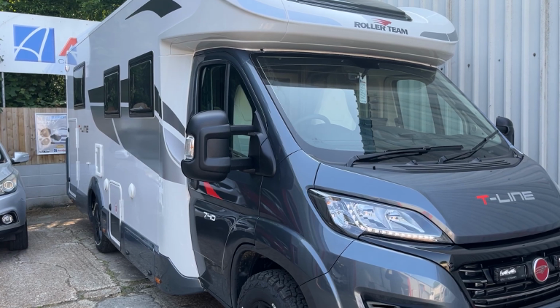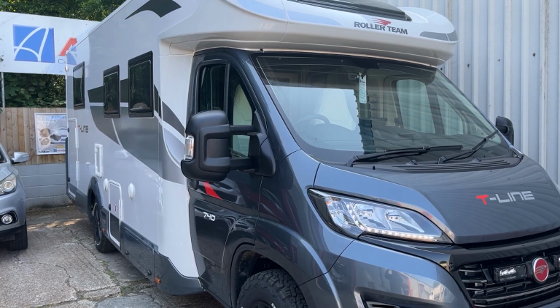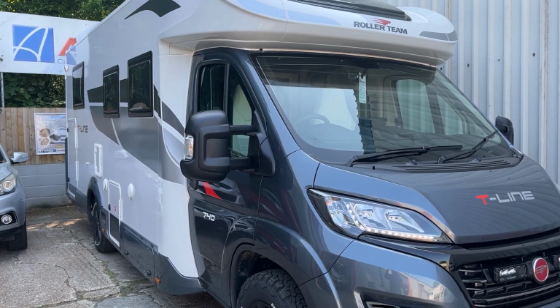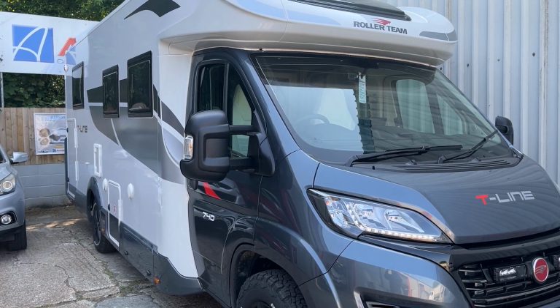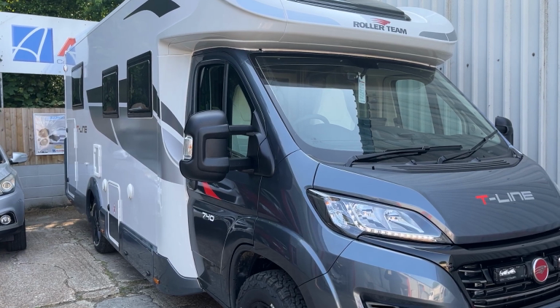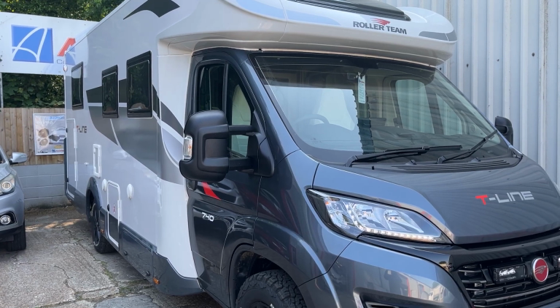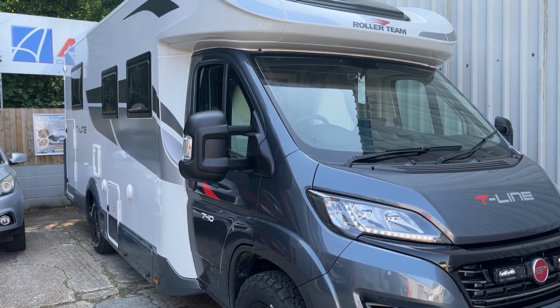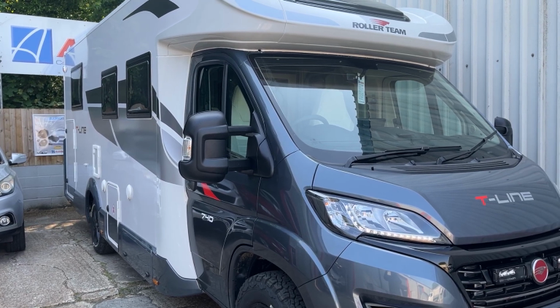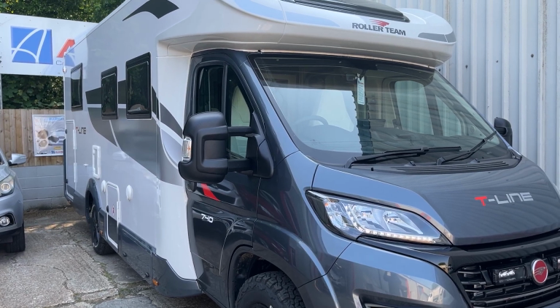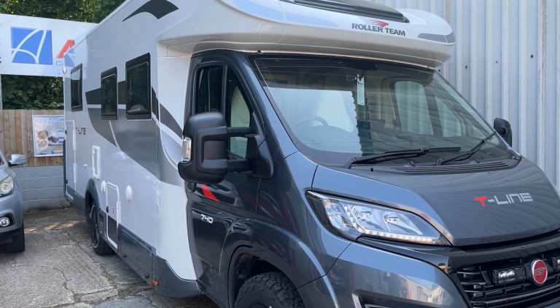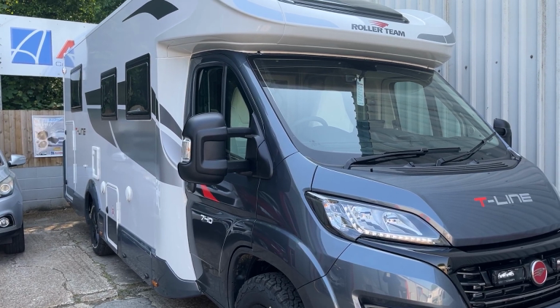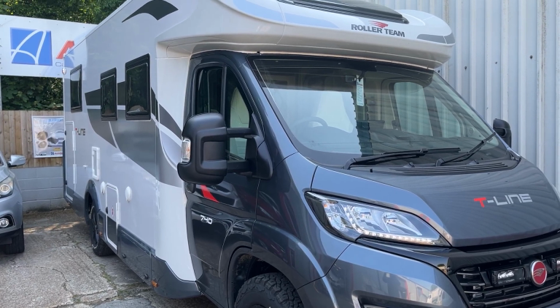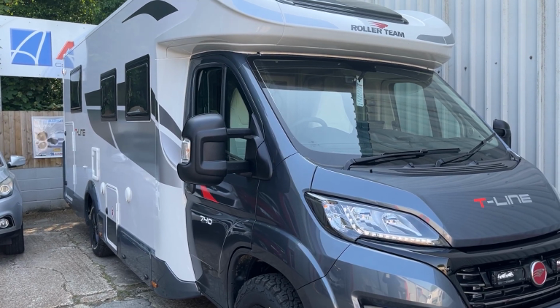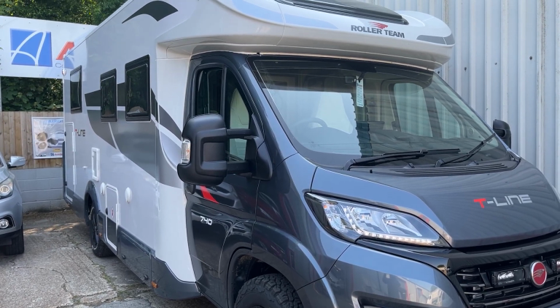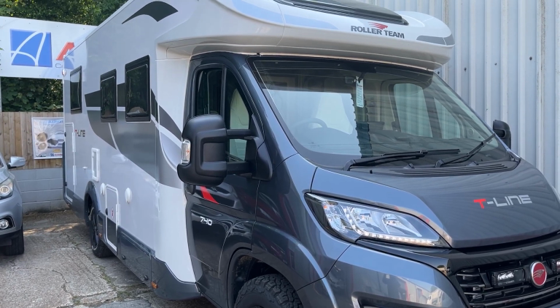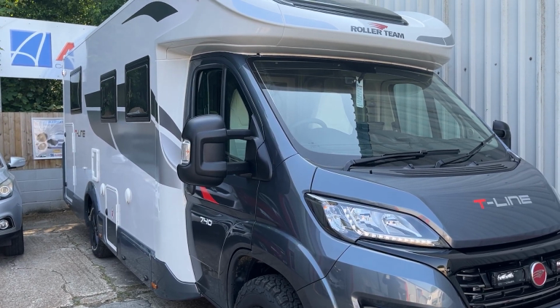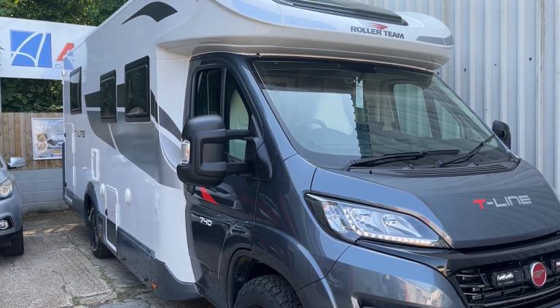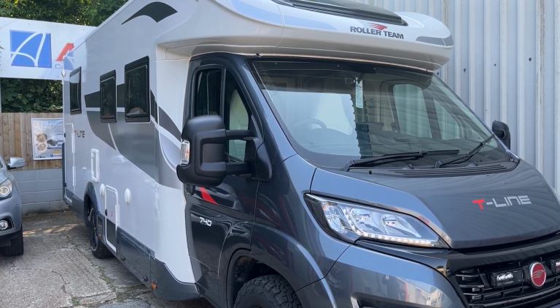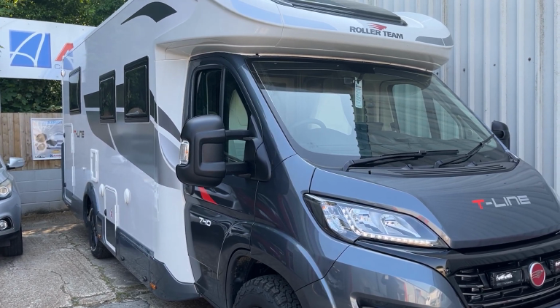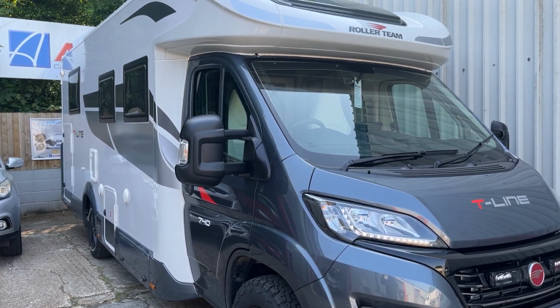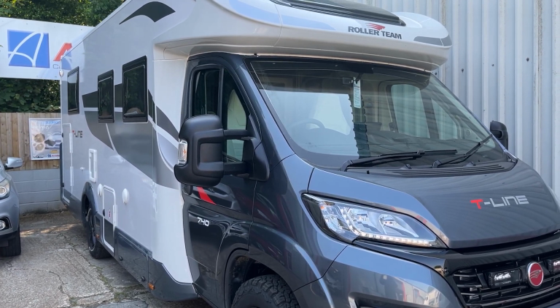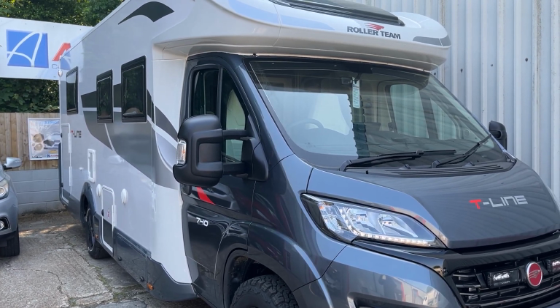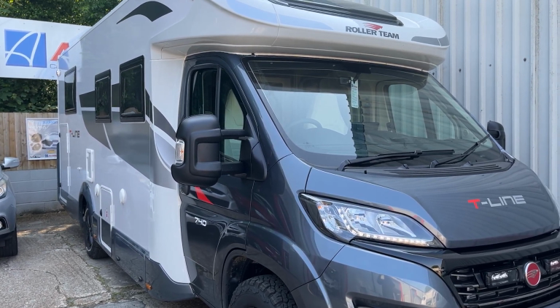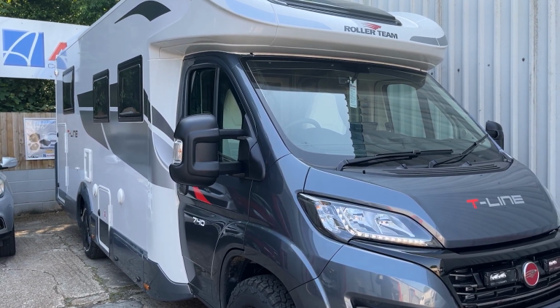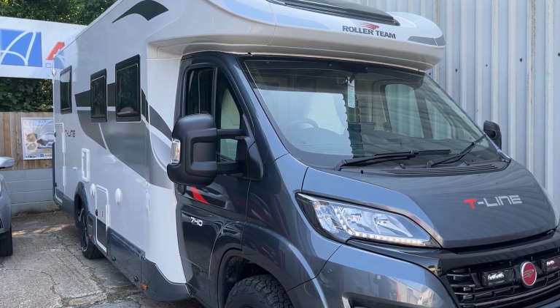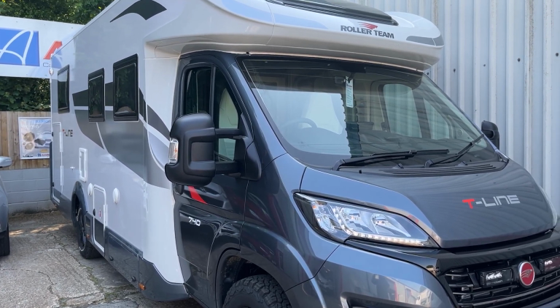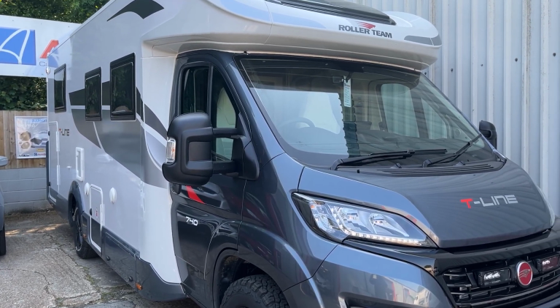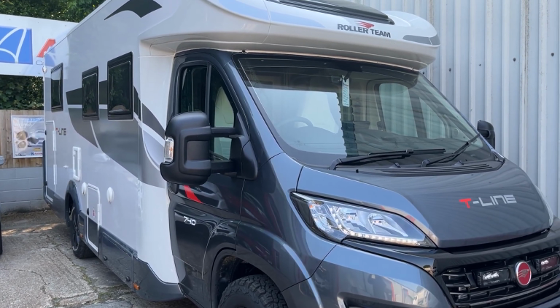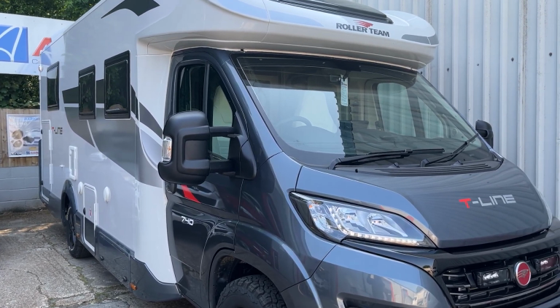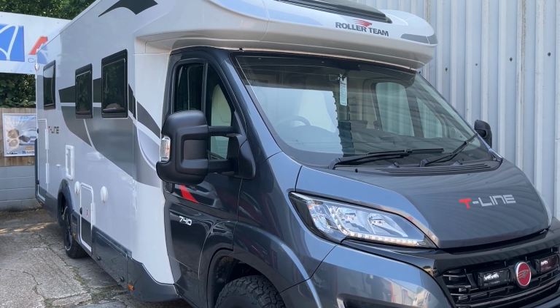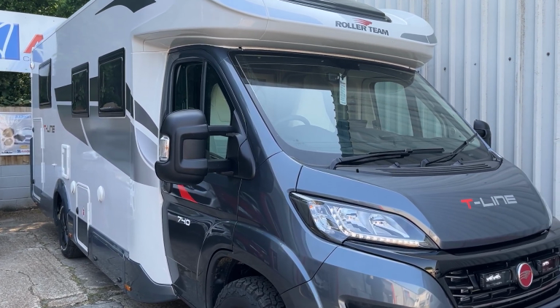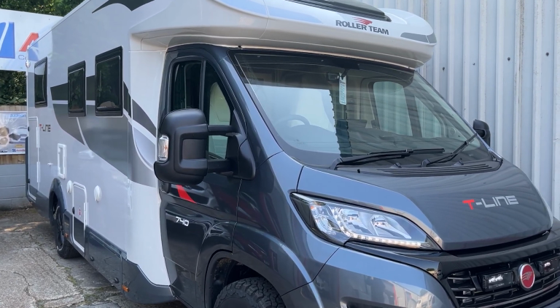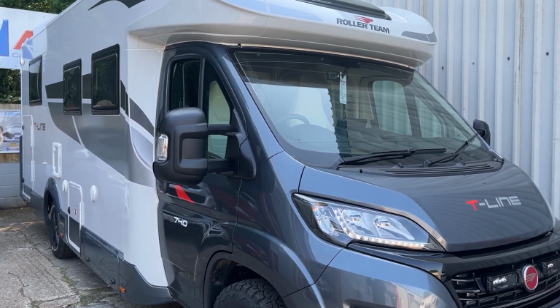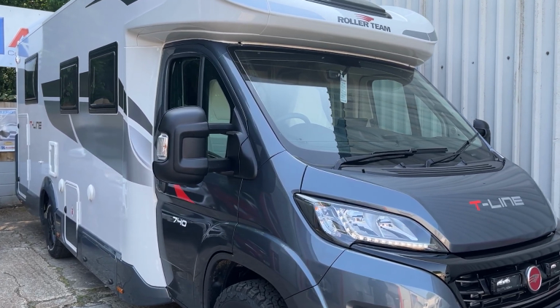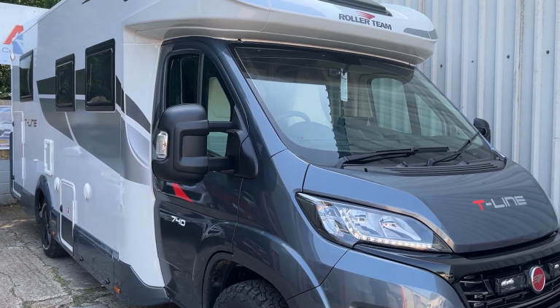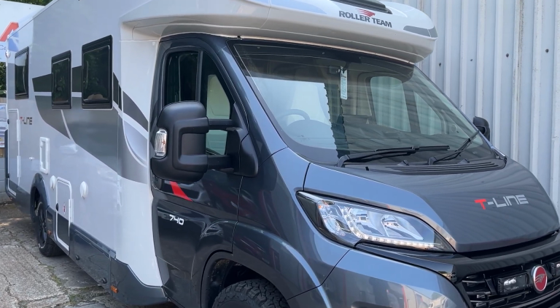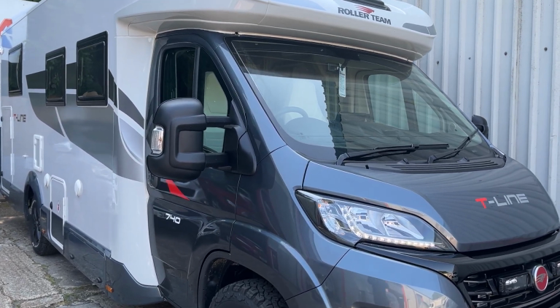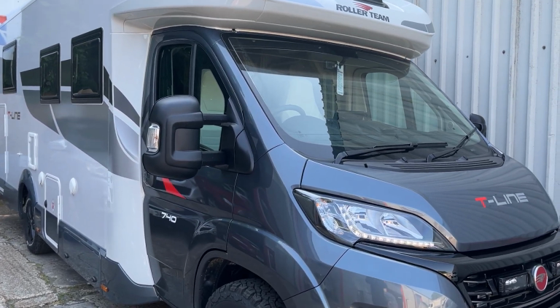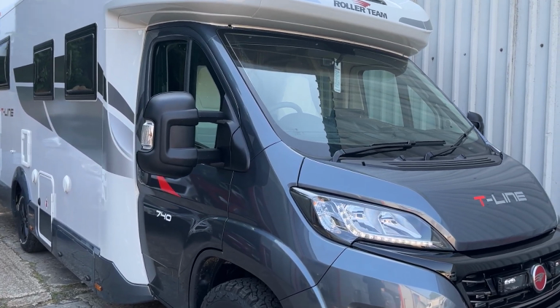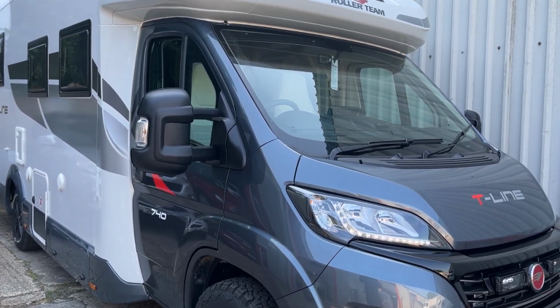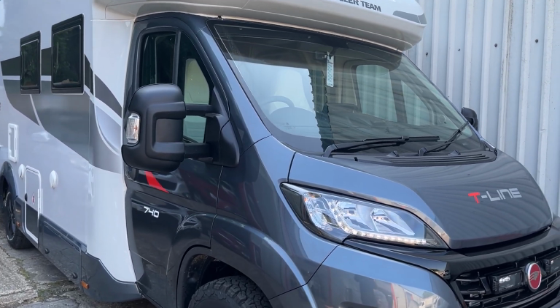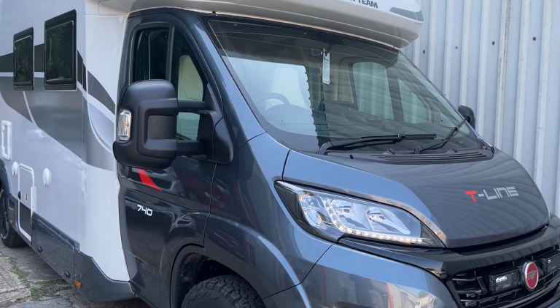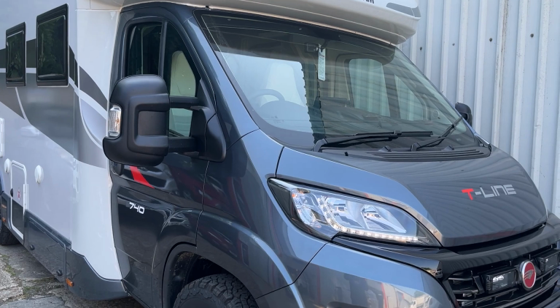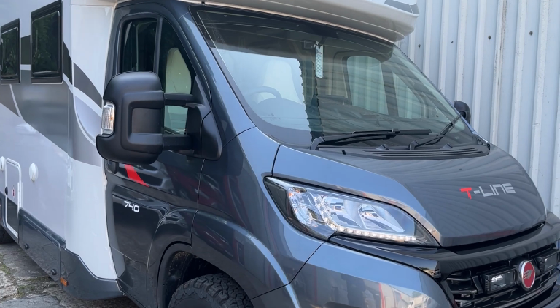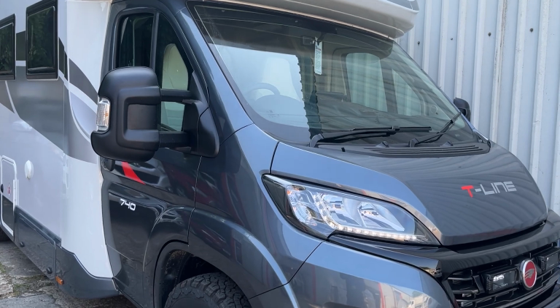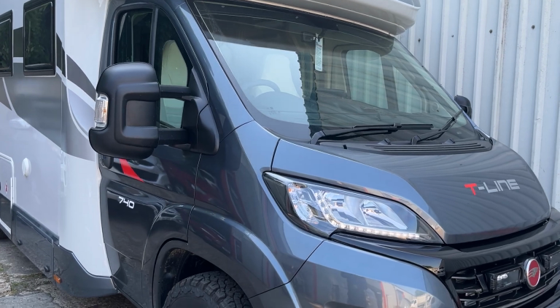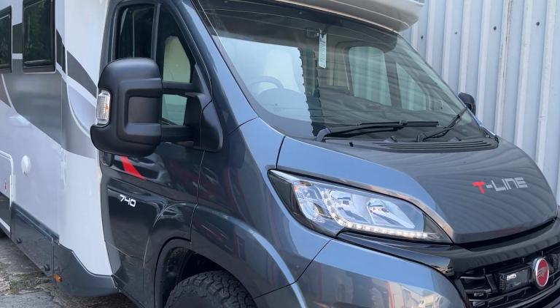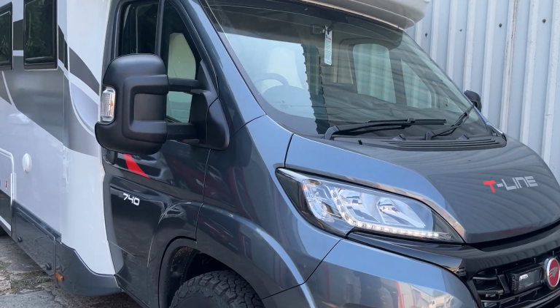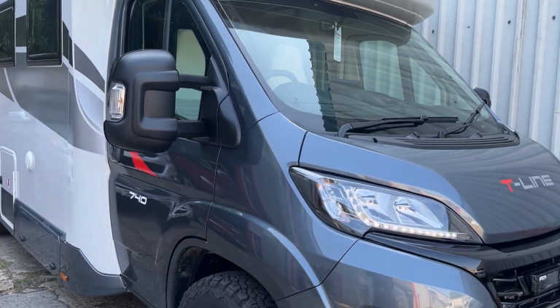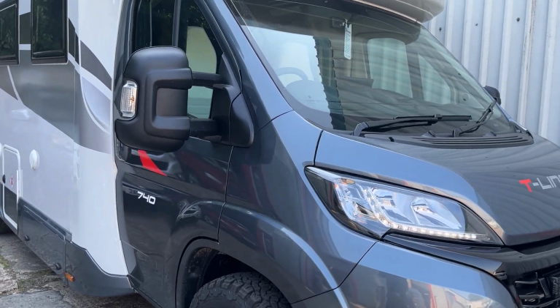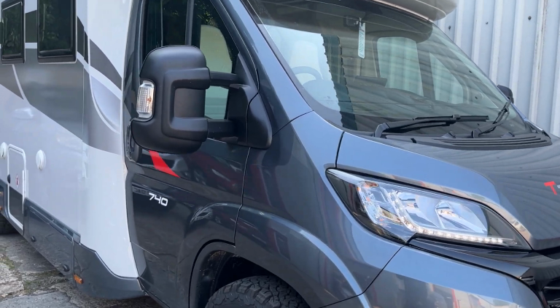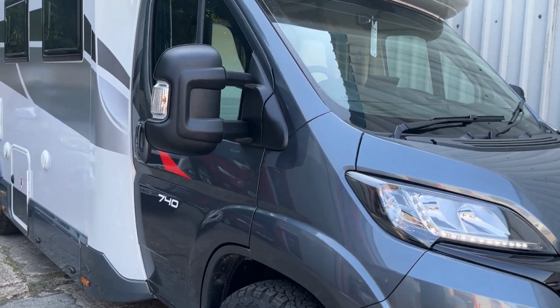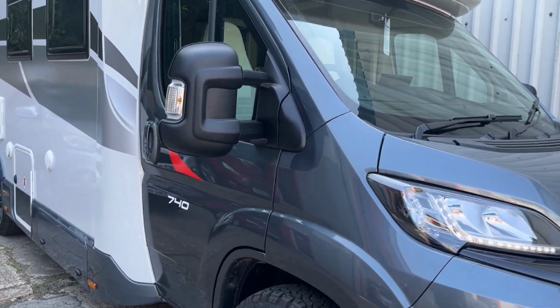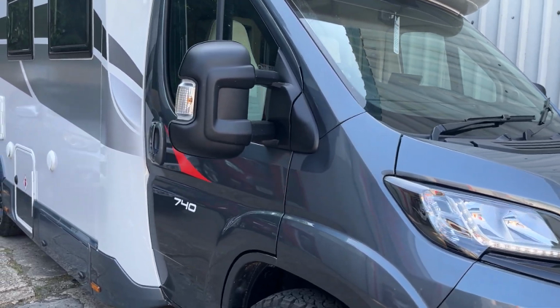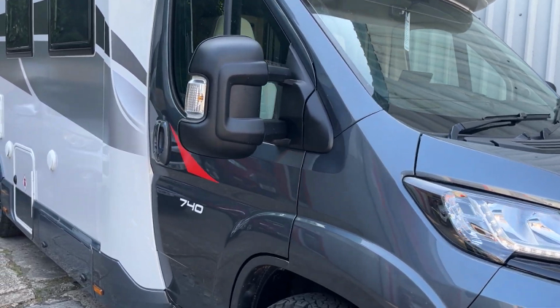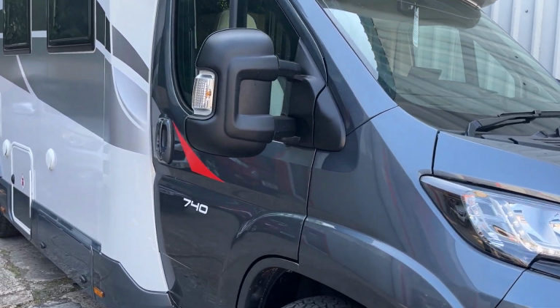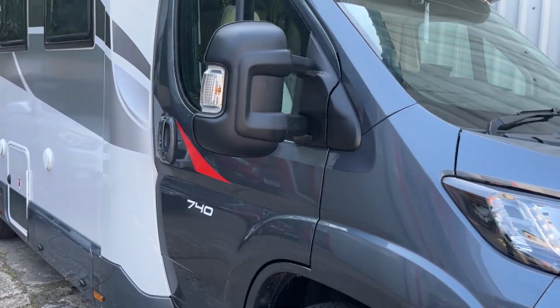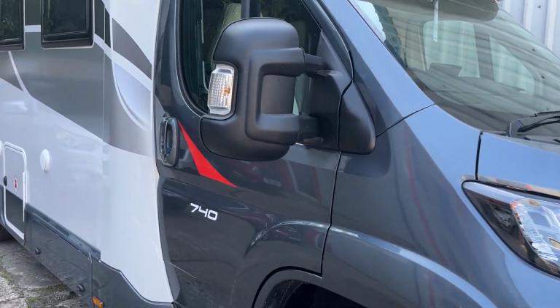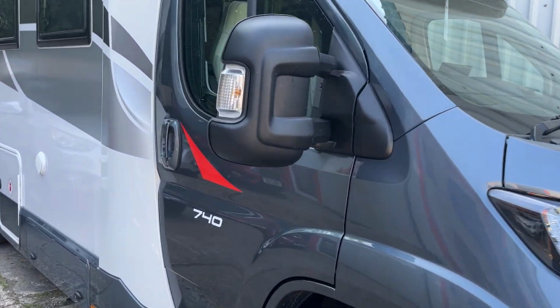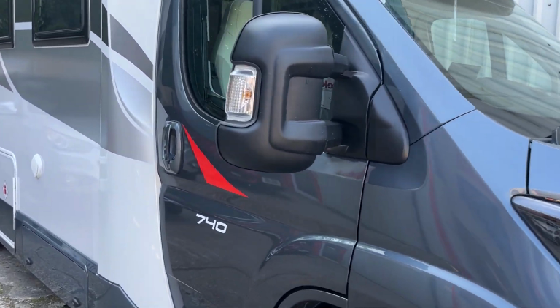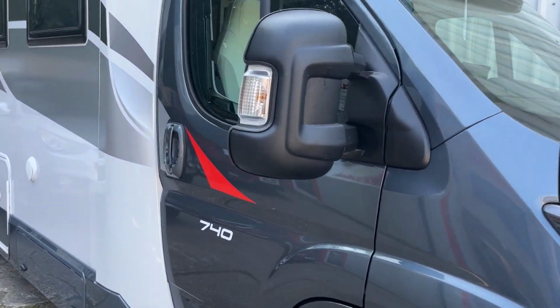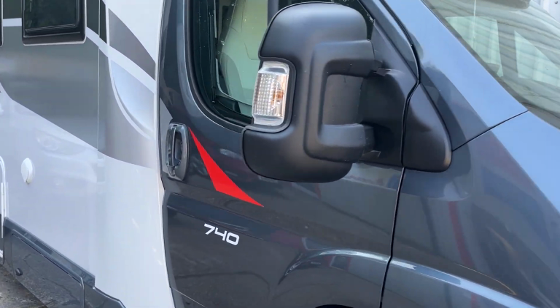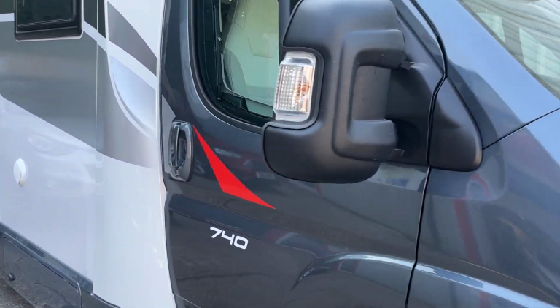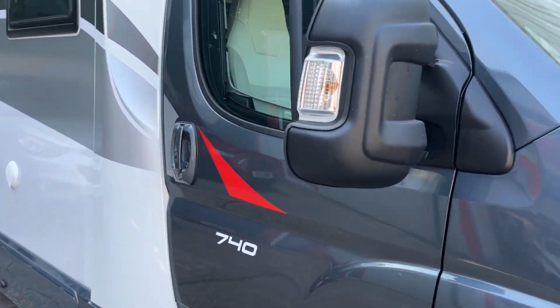Hi, this is ZAXTECH Car Audio and Visual in Winchester. This is a video of a Fiat Ducato 2023.